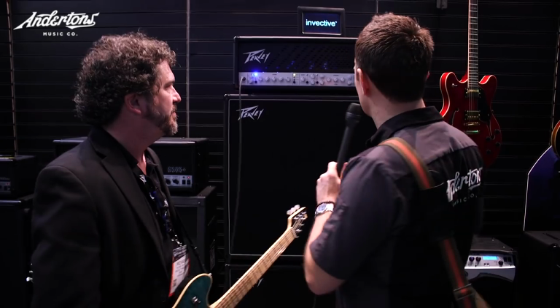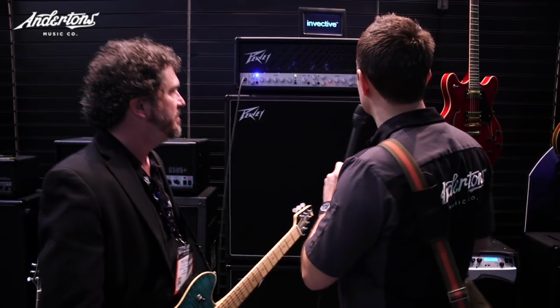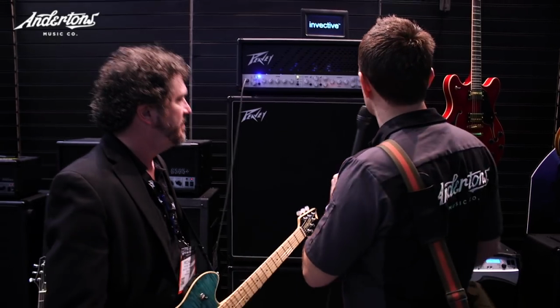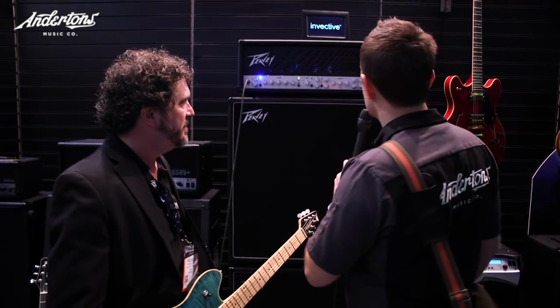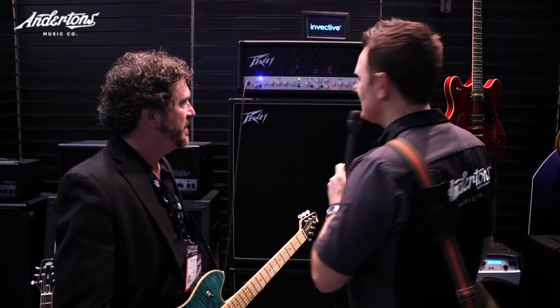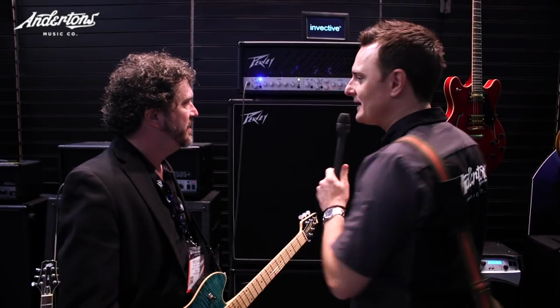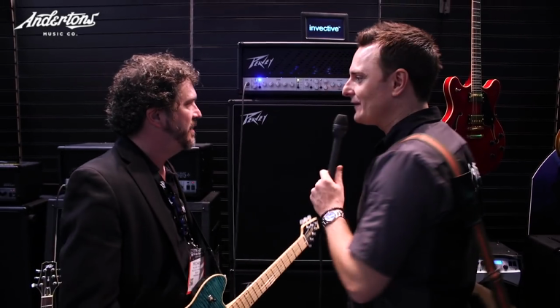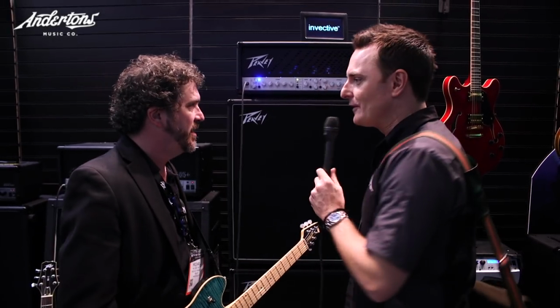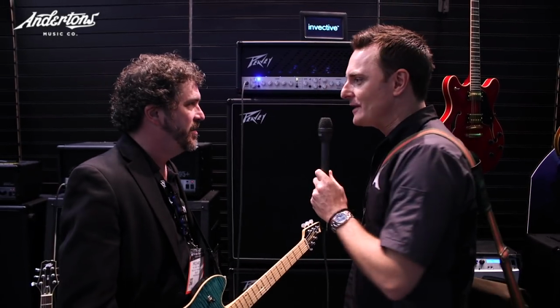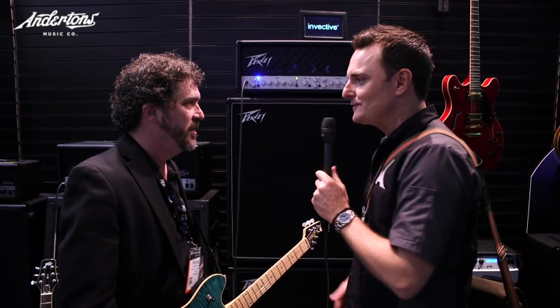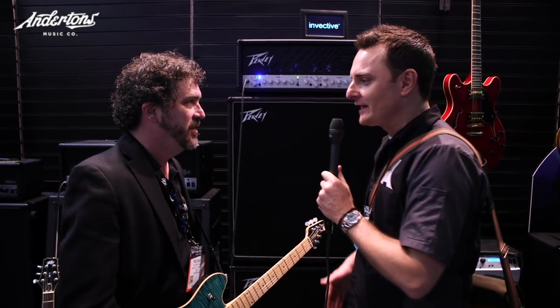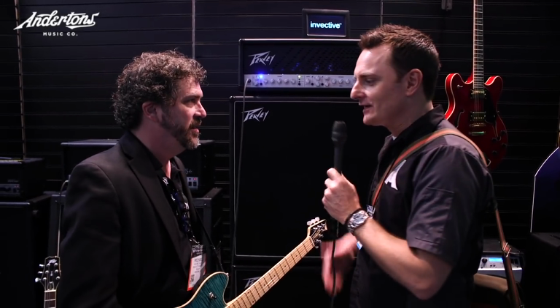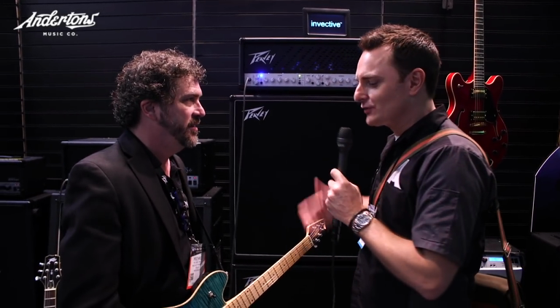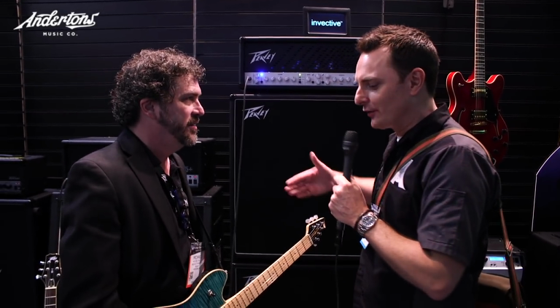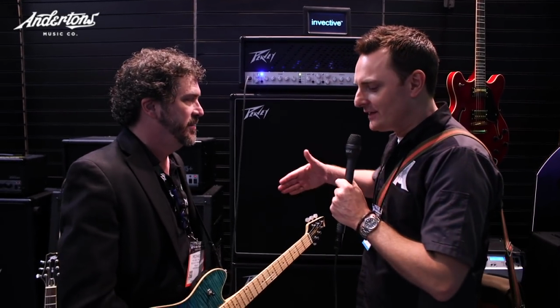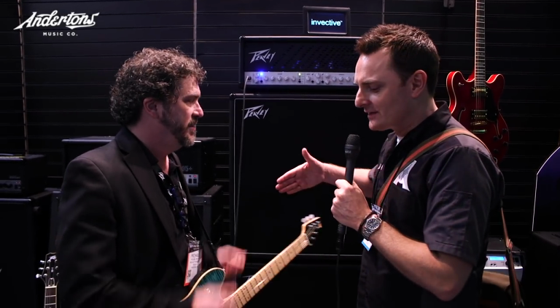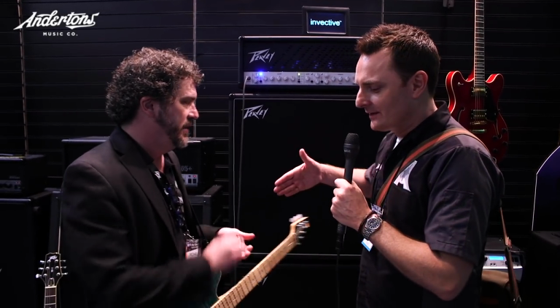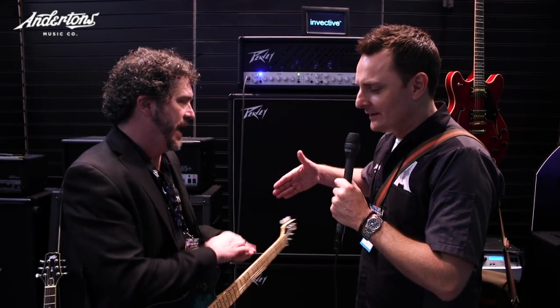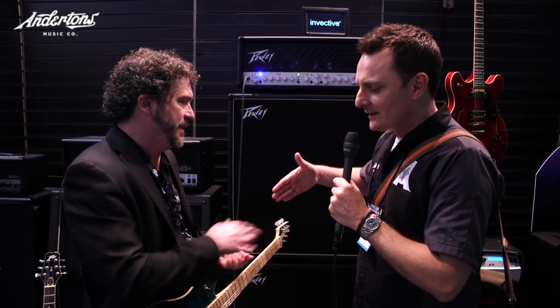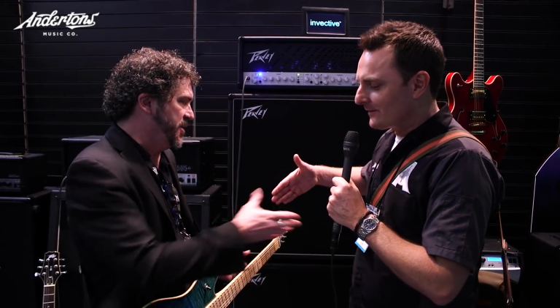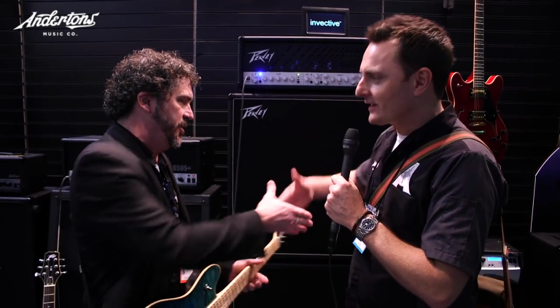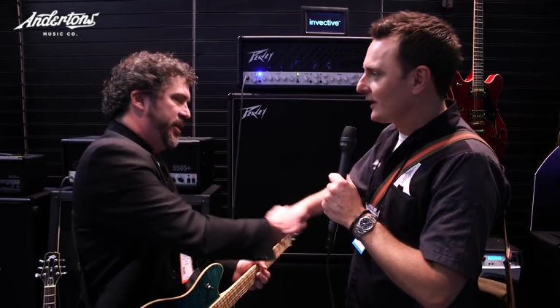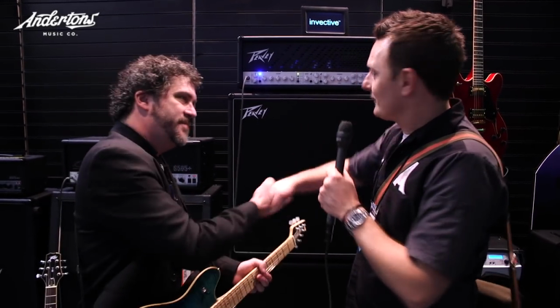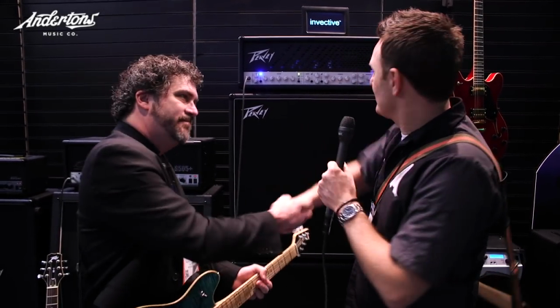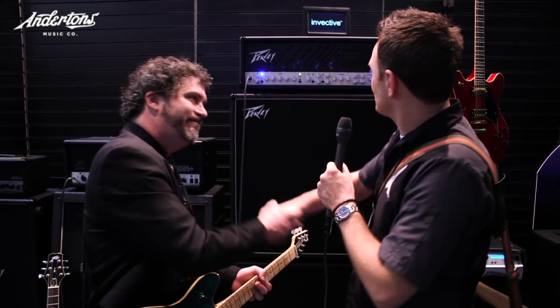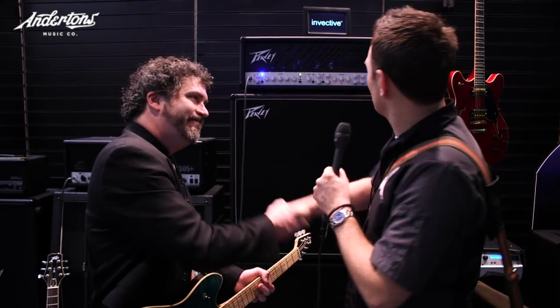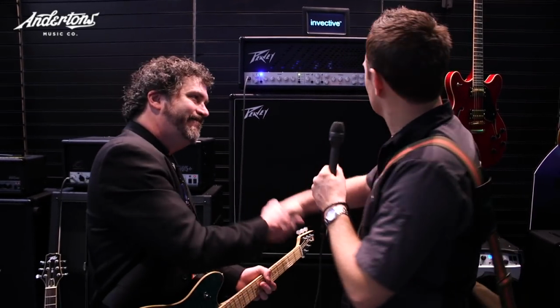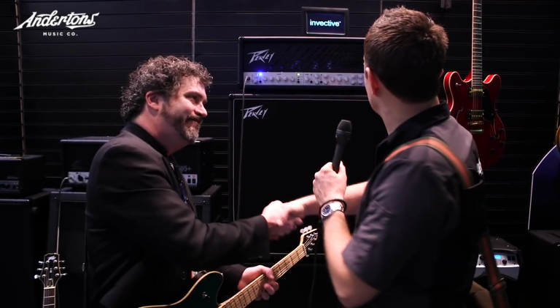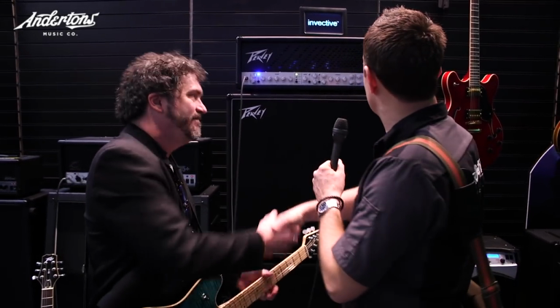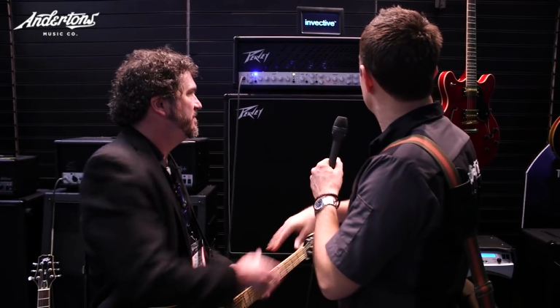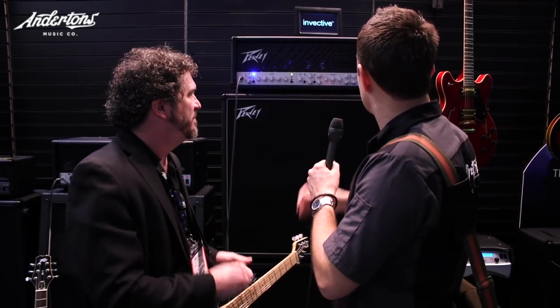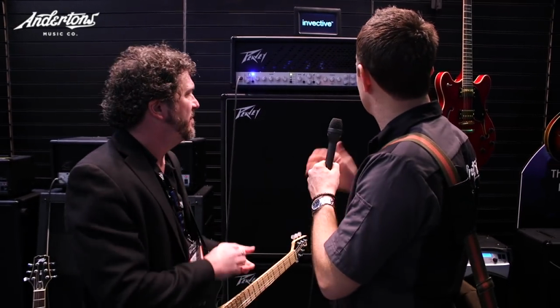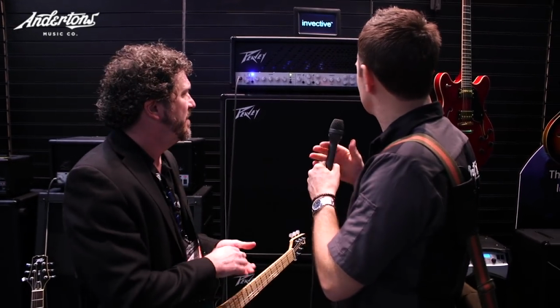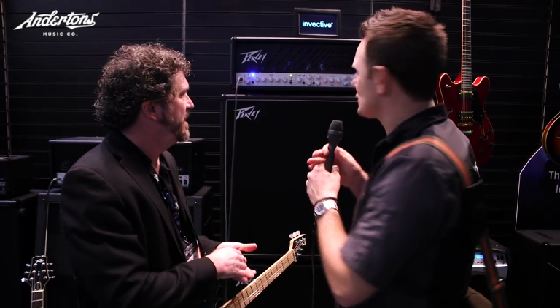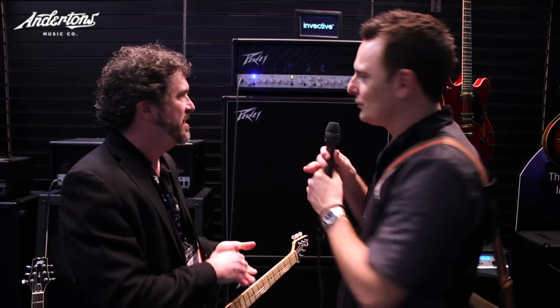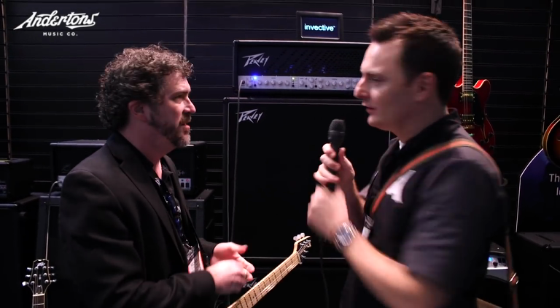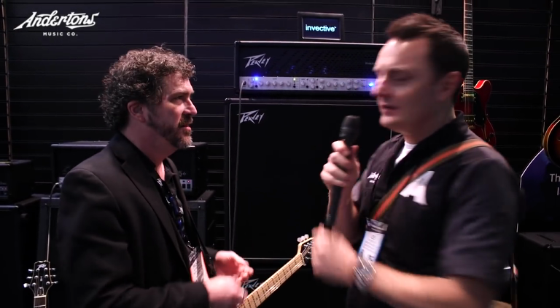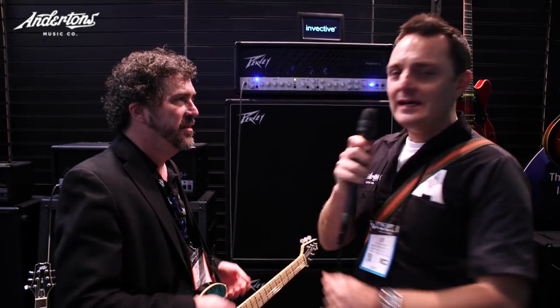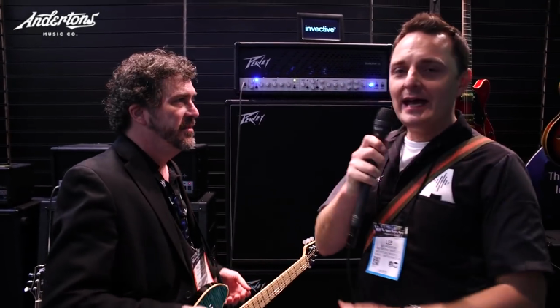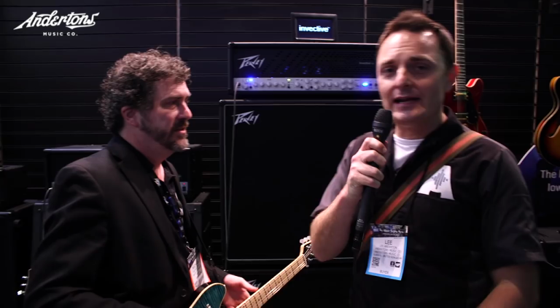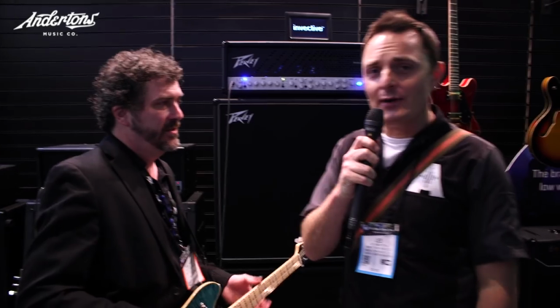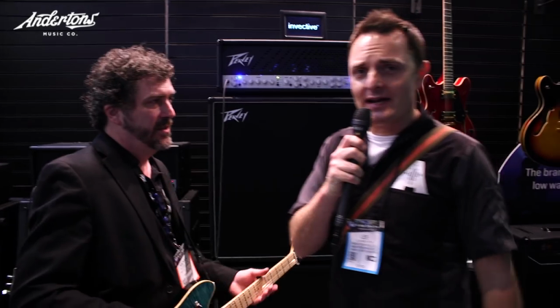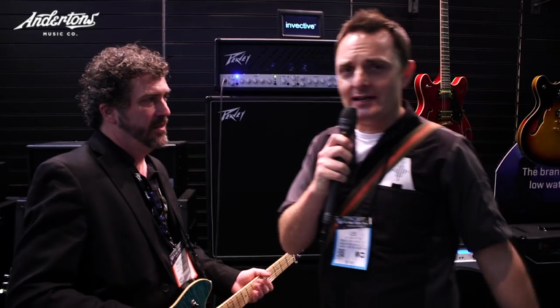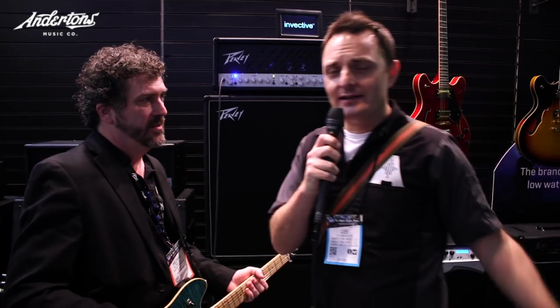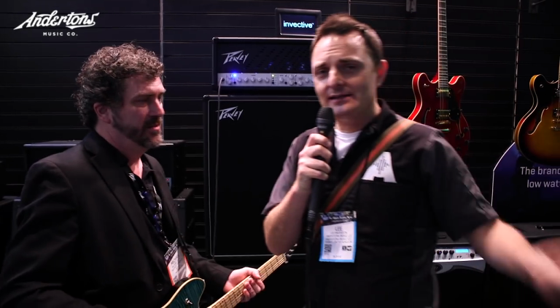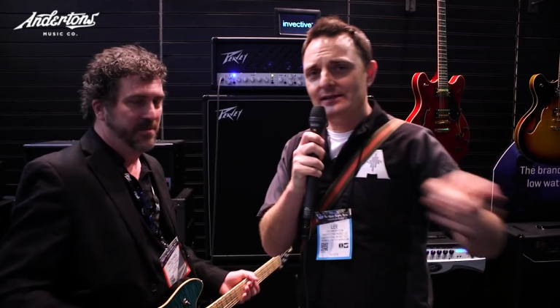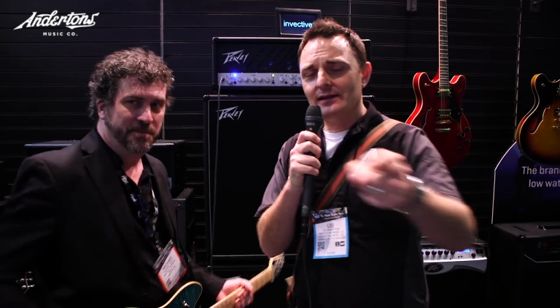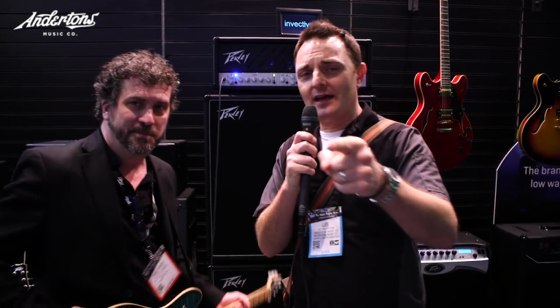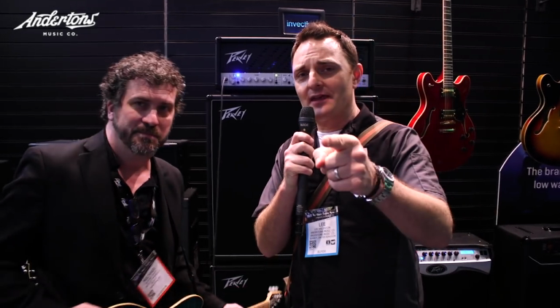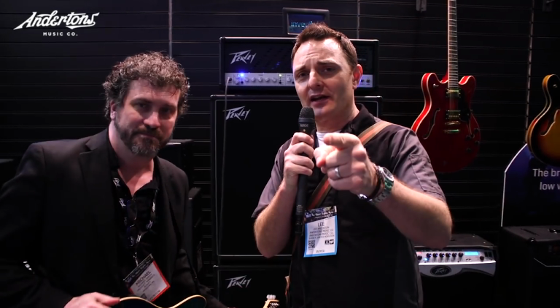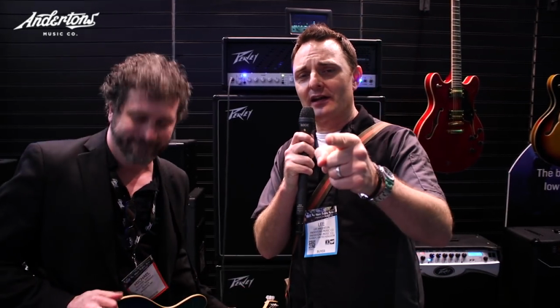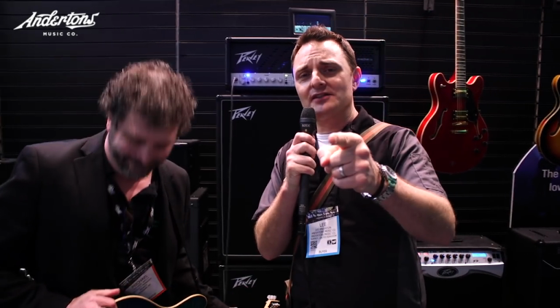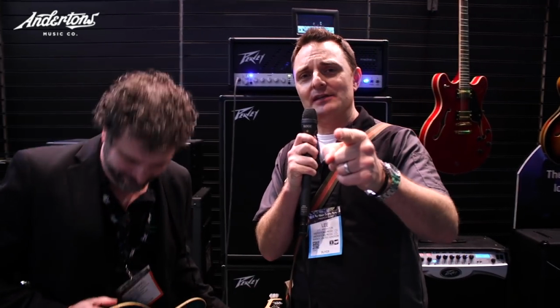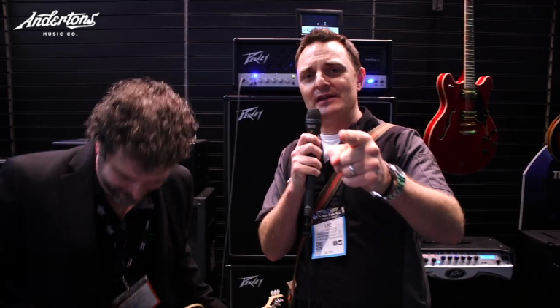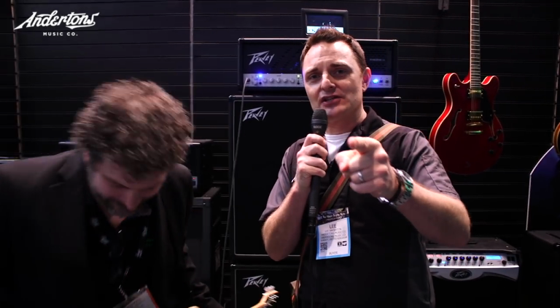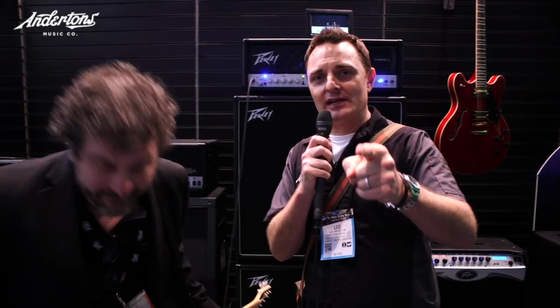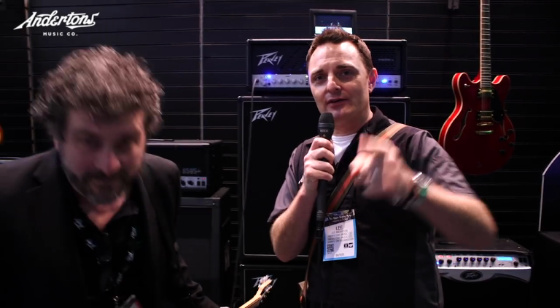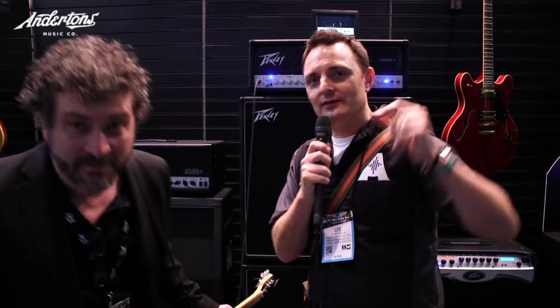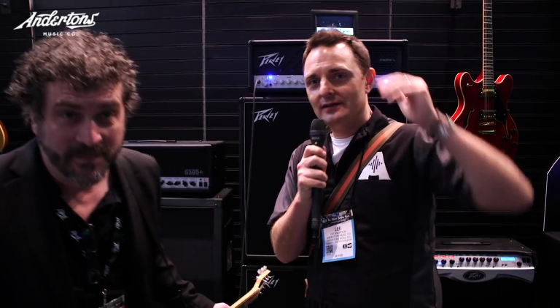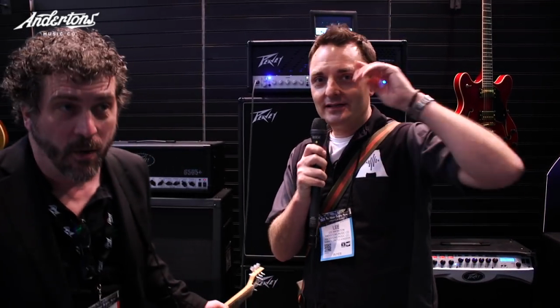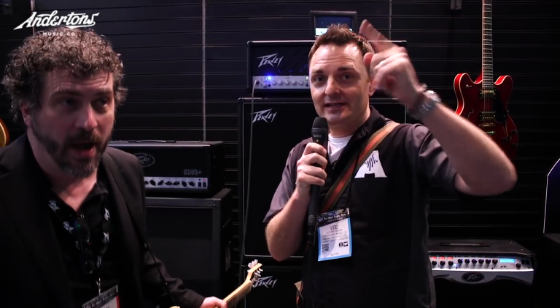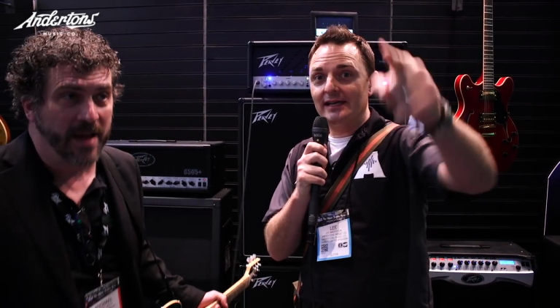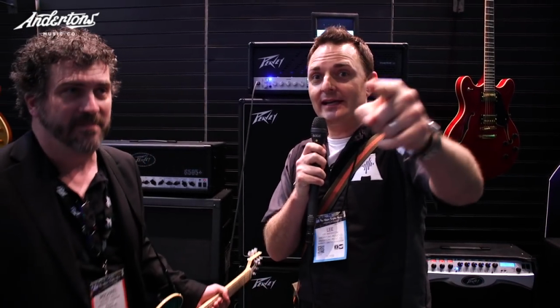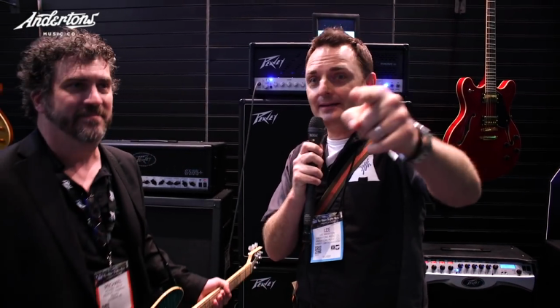Well, thank you very much for taking us through it, that's very kind of you. It's a cool looking amplifier for sure. Anyway, I think we're gonna go and see Misha now - see you later.